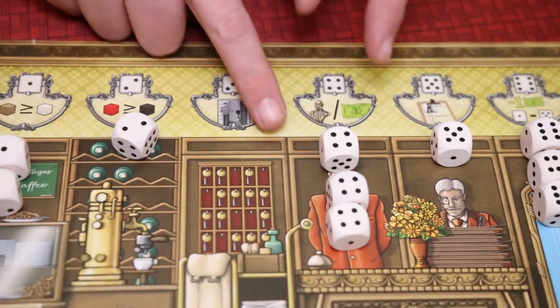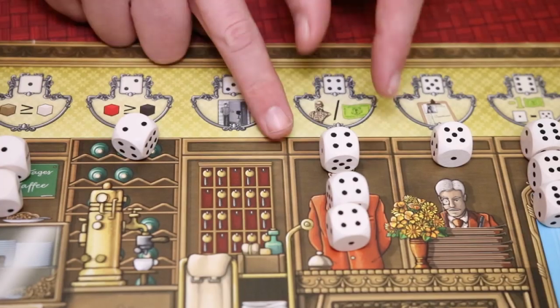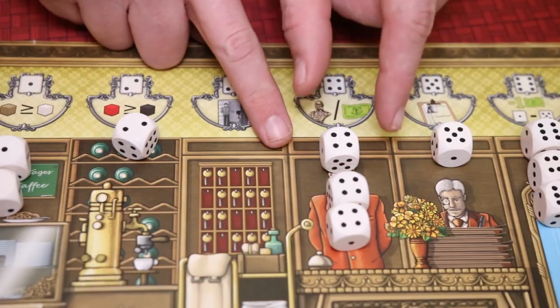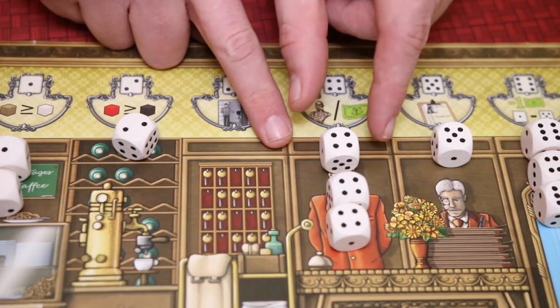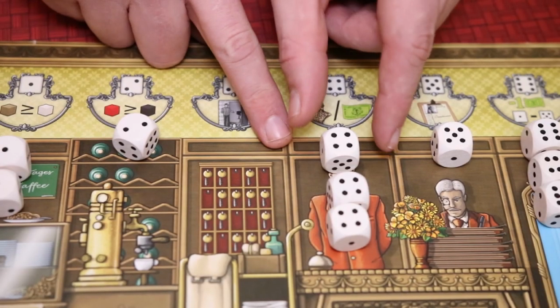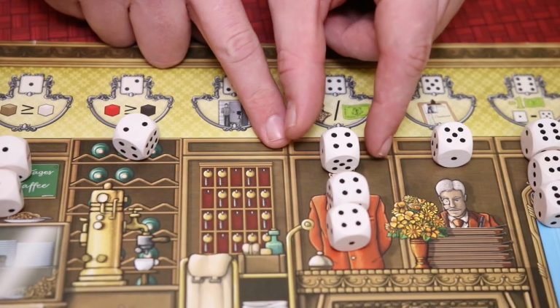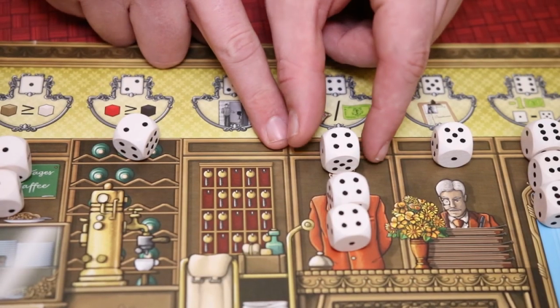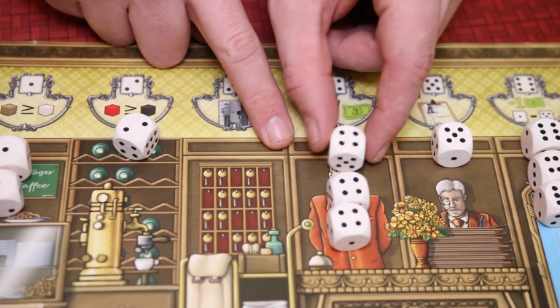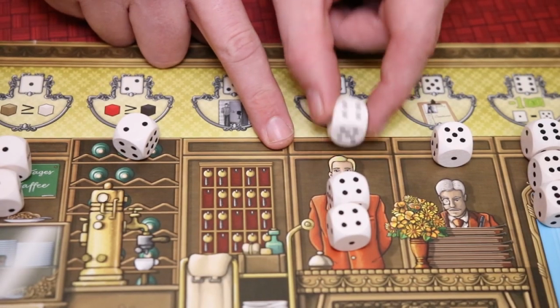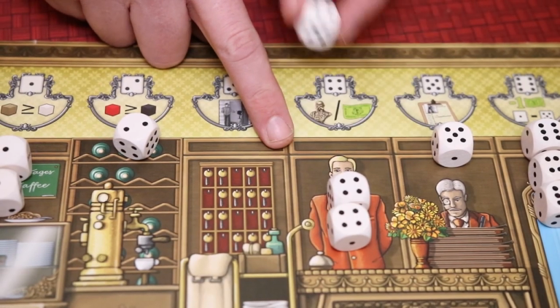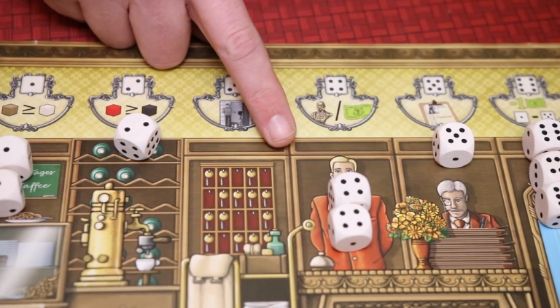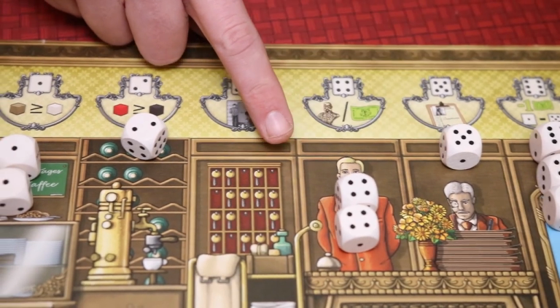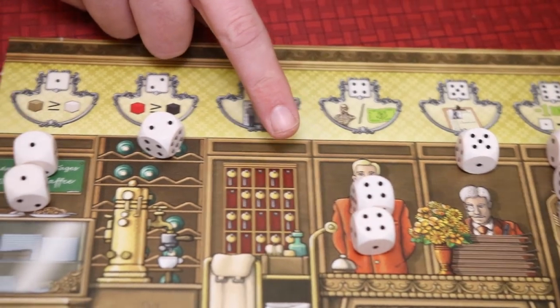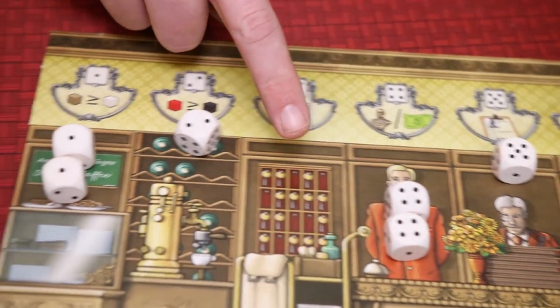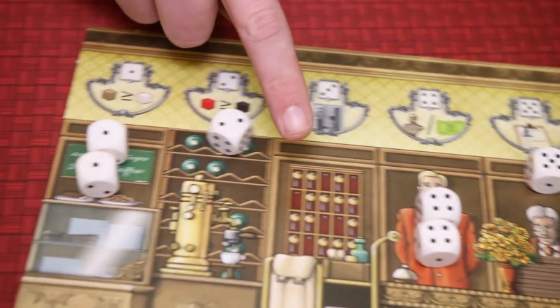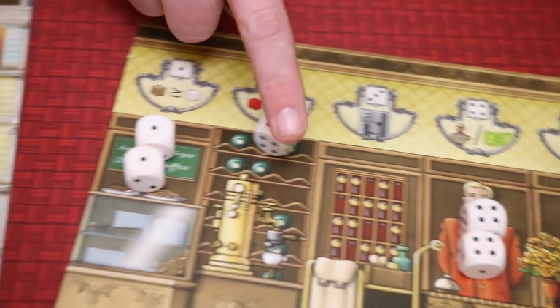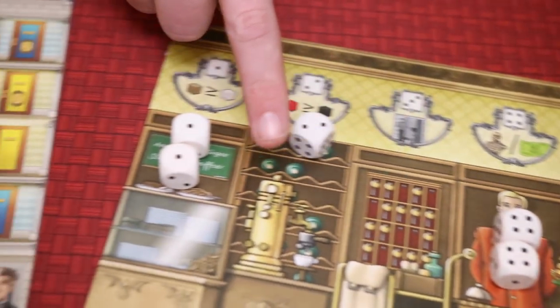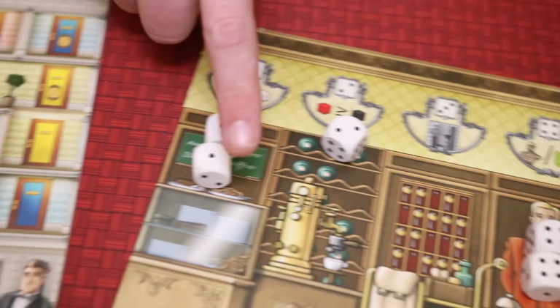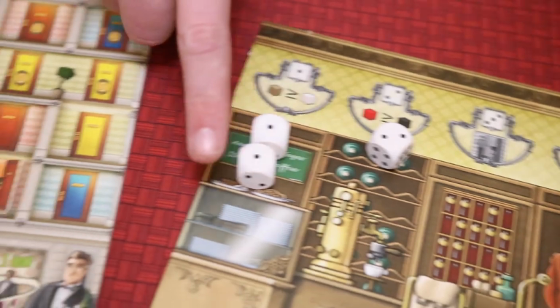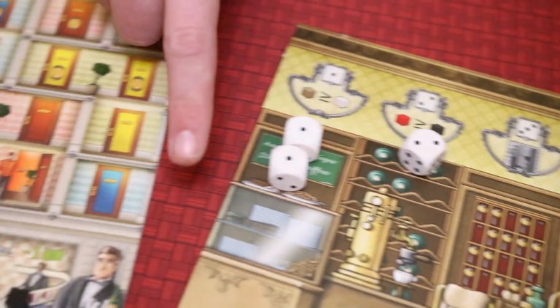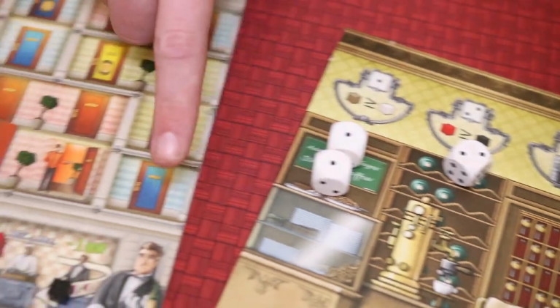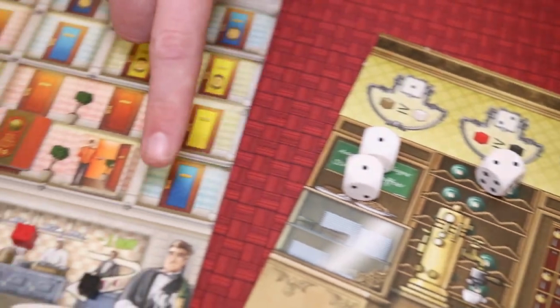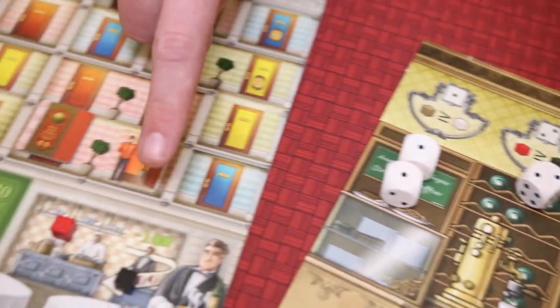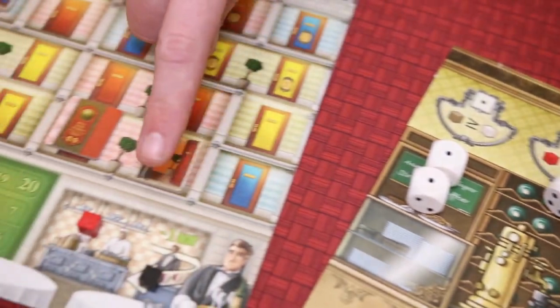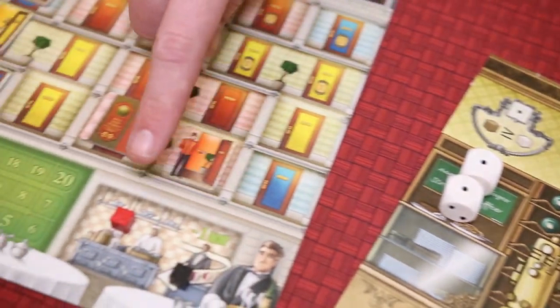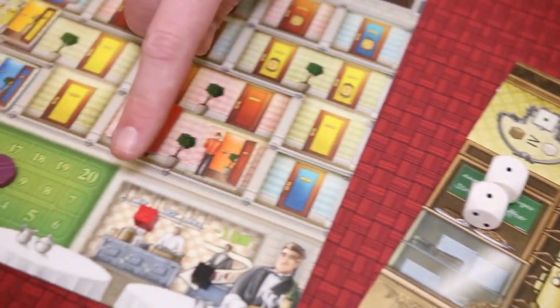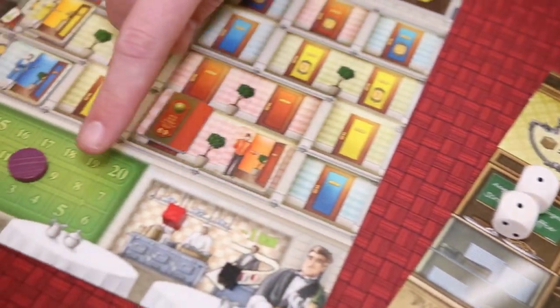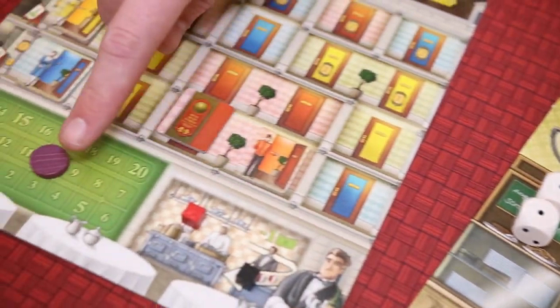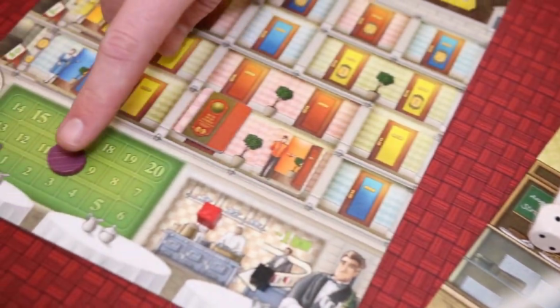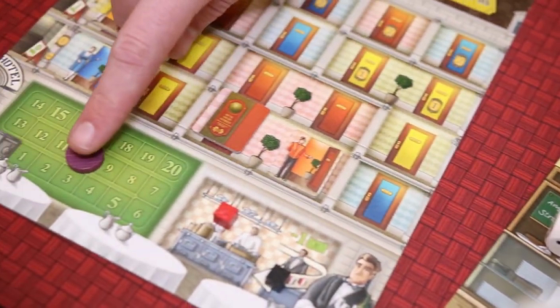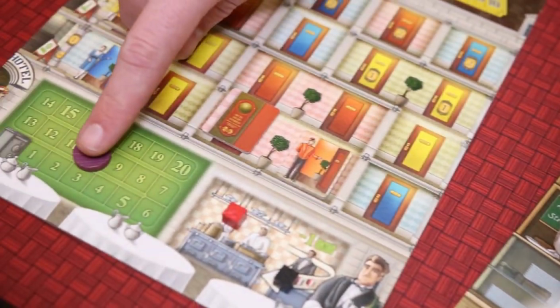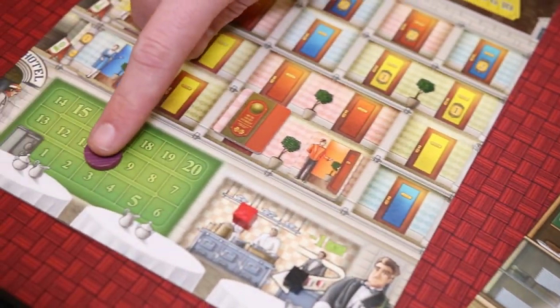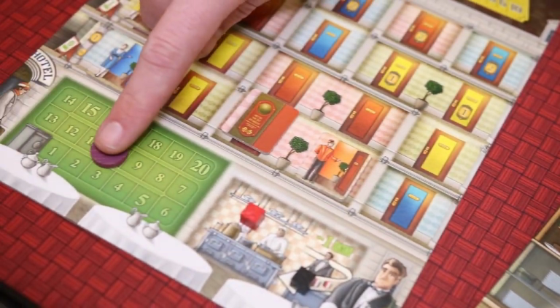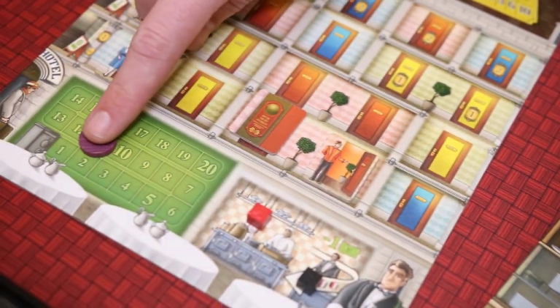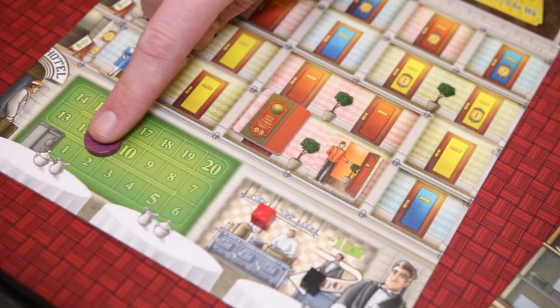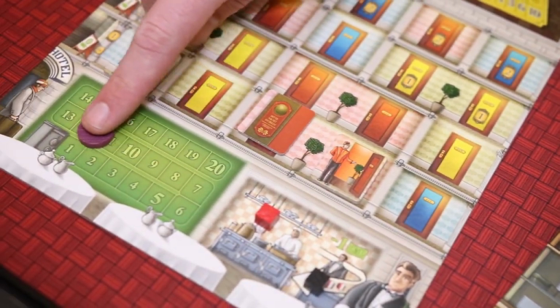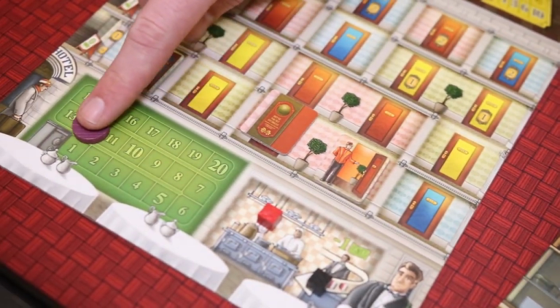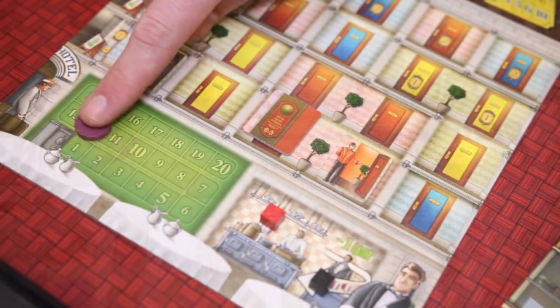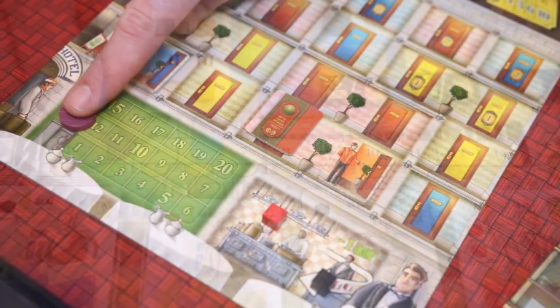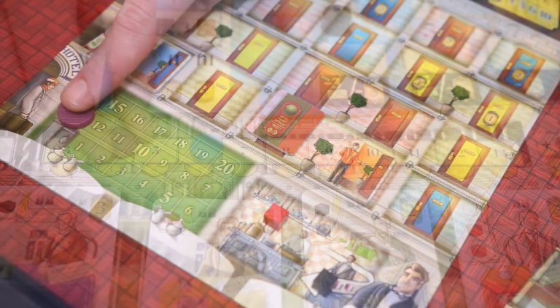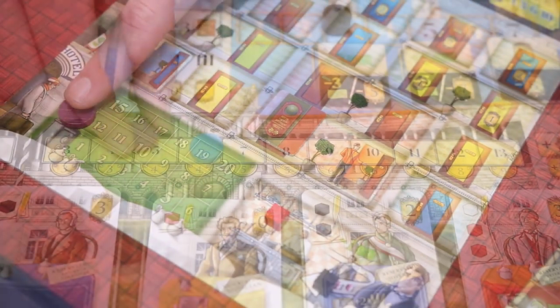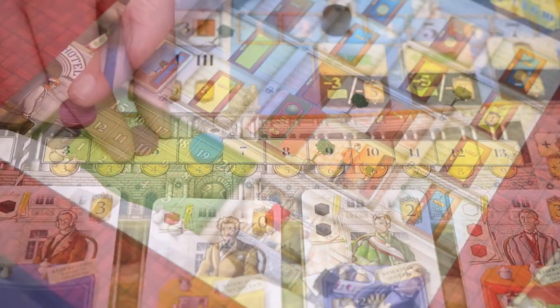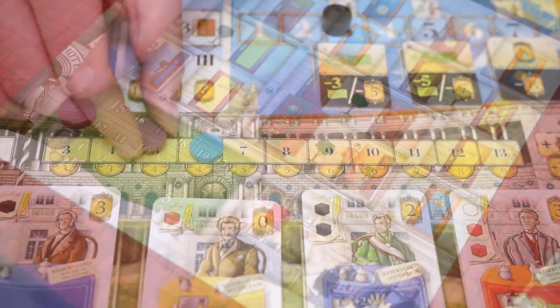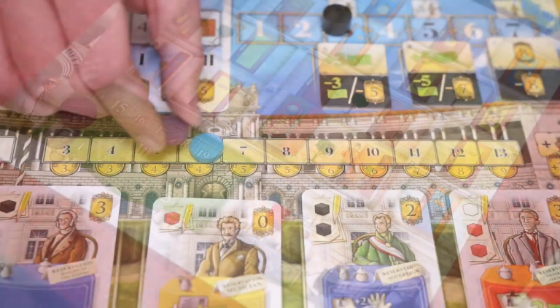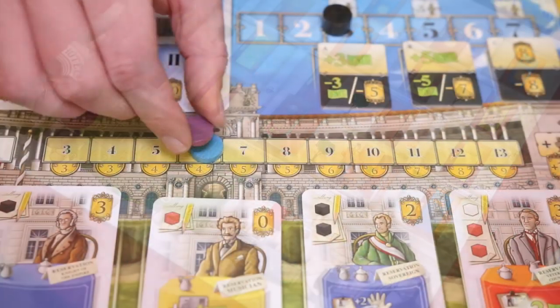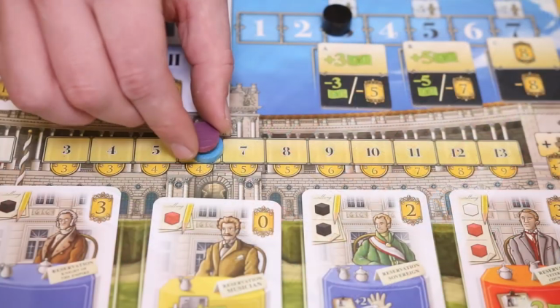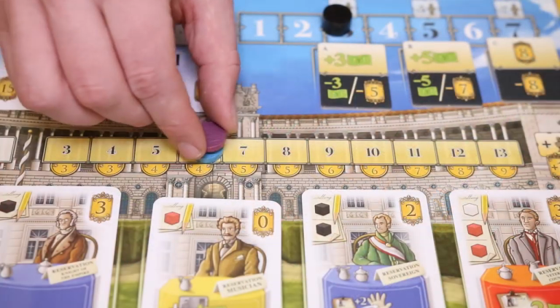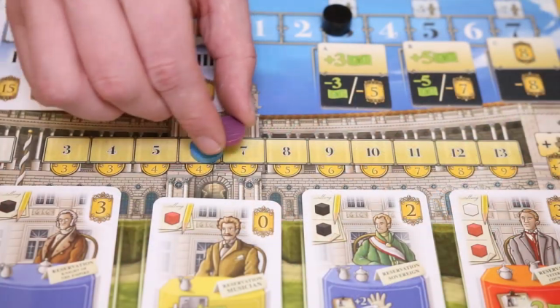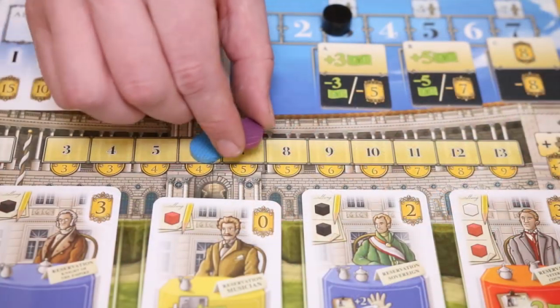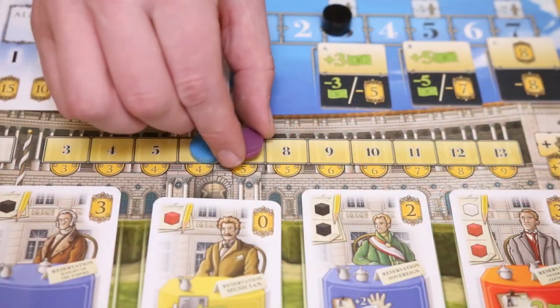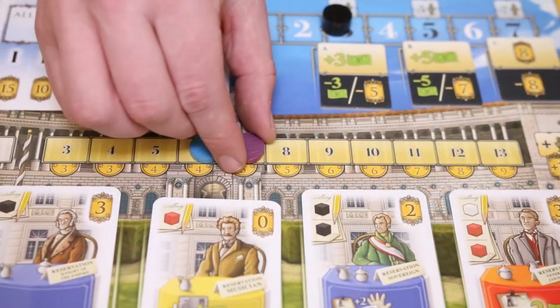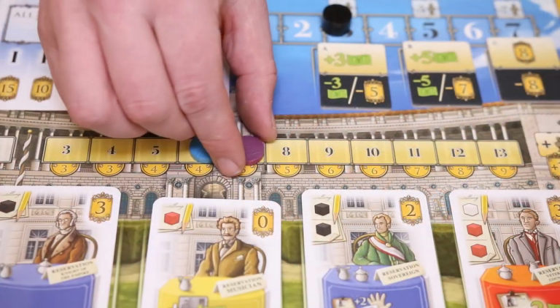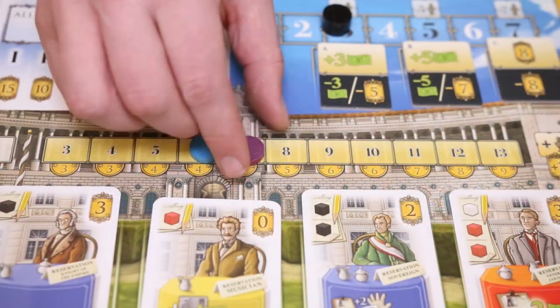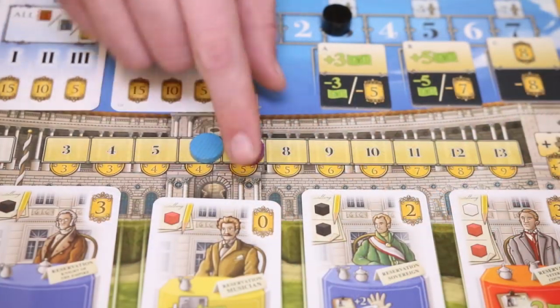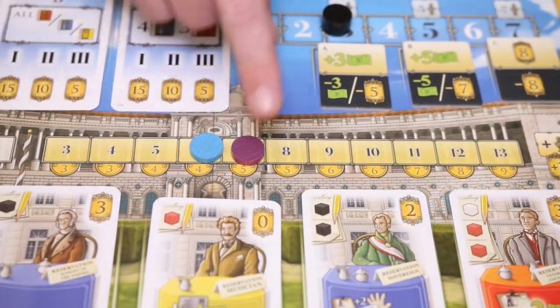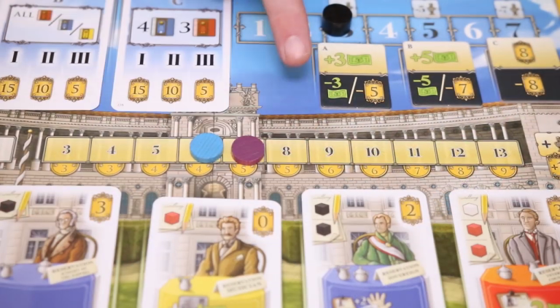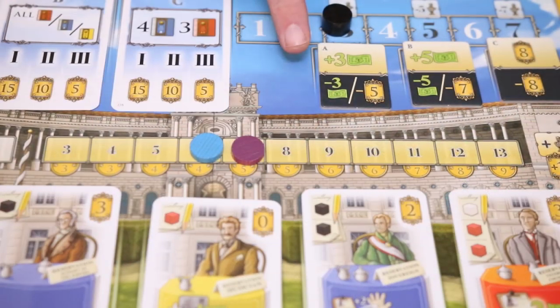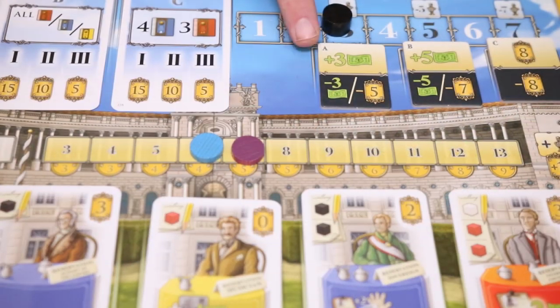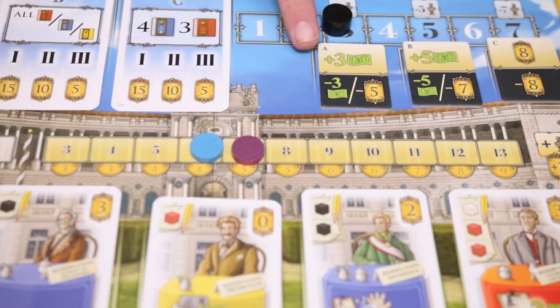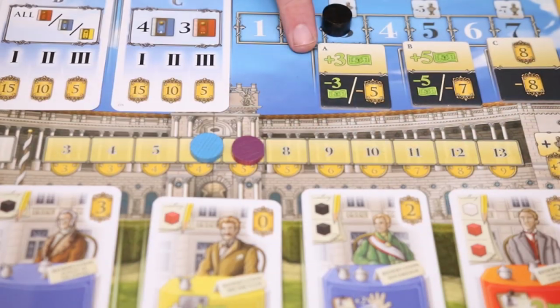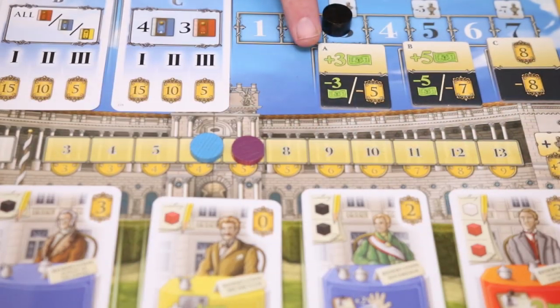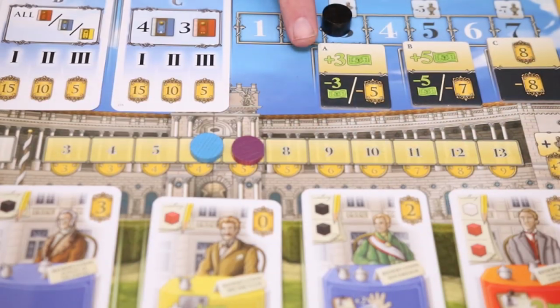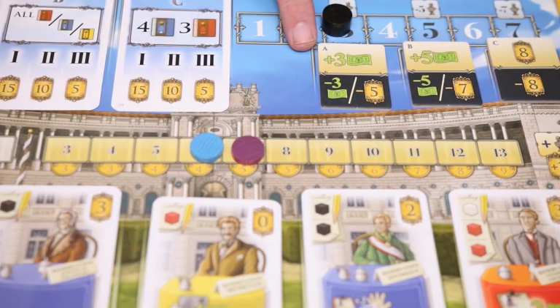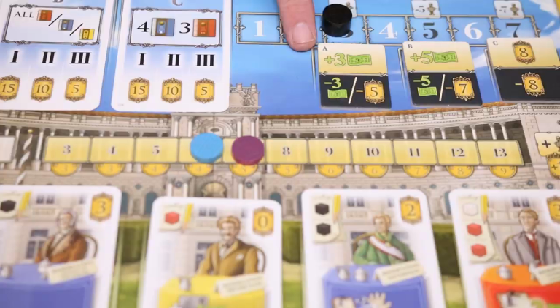The fourth column helps you gain money according to the dice in the column, or go up the emperor track which will help gain you points and benefits when the emperor visits throughout the game.